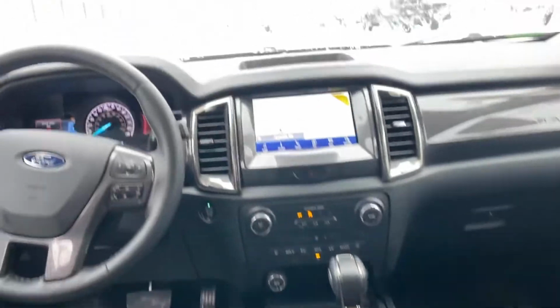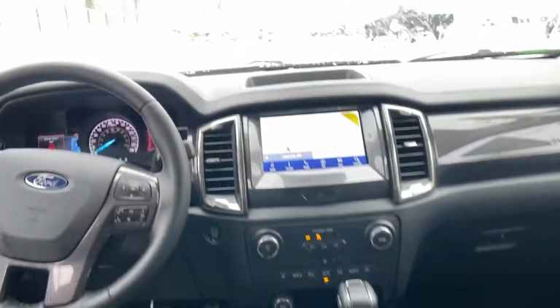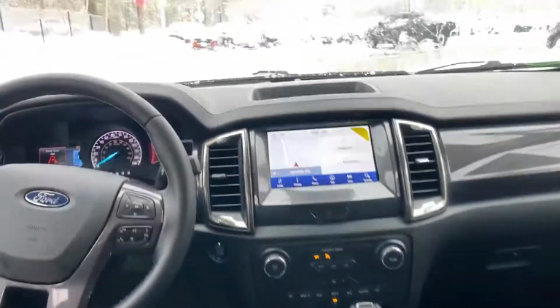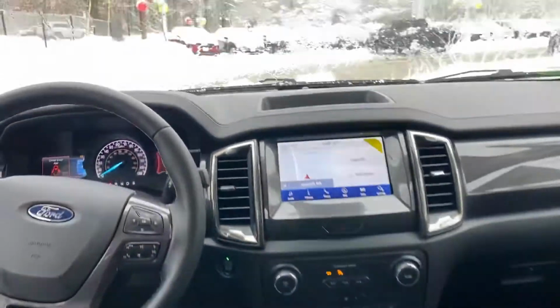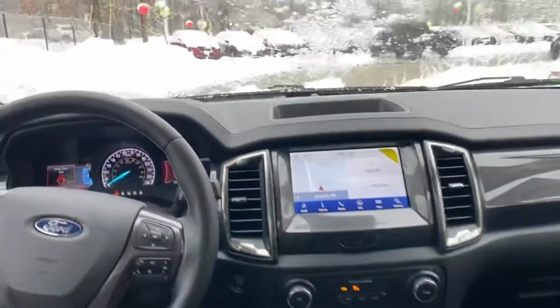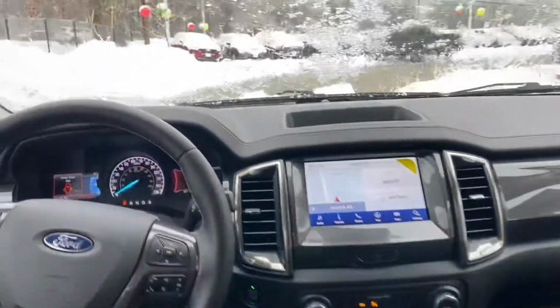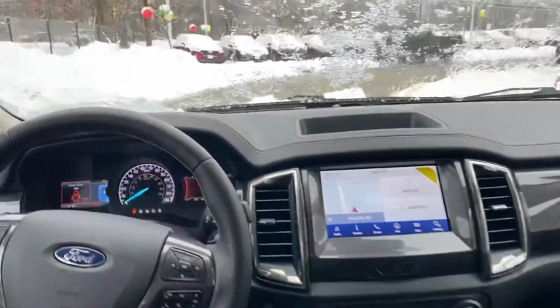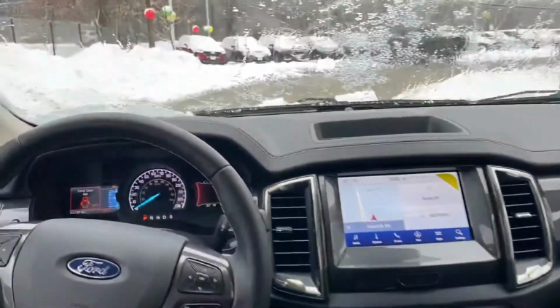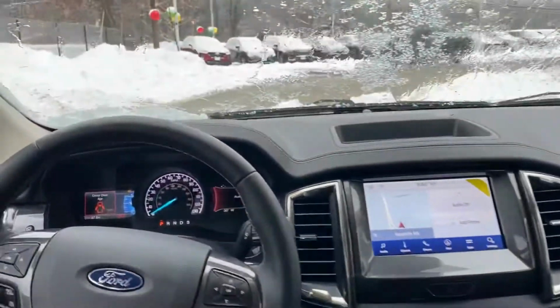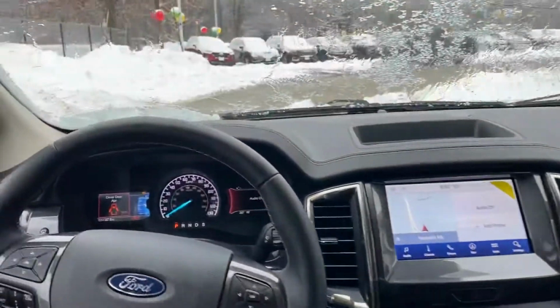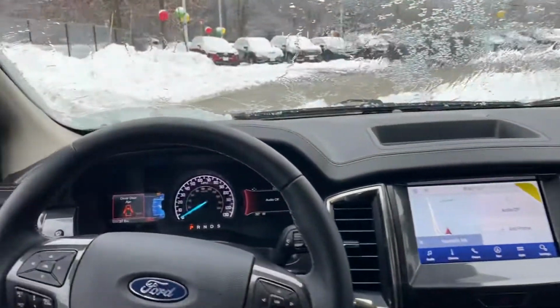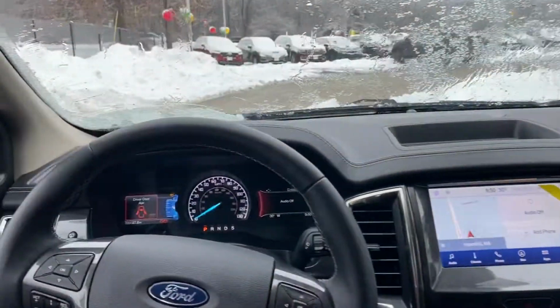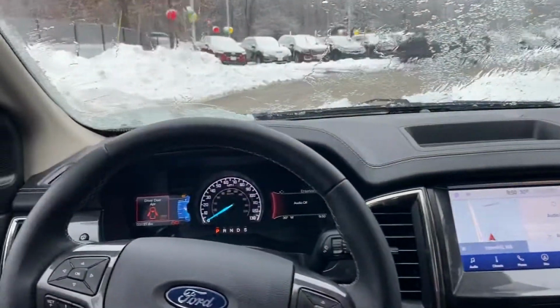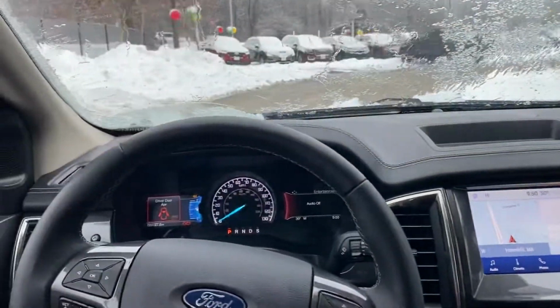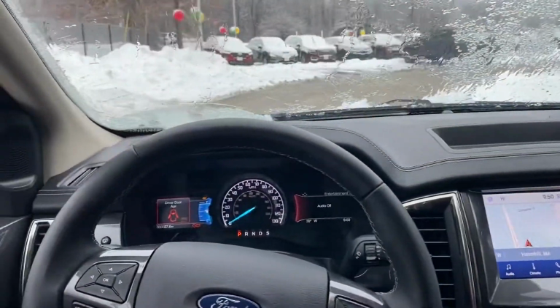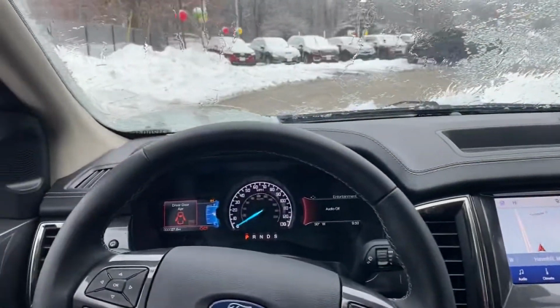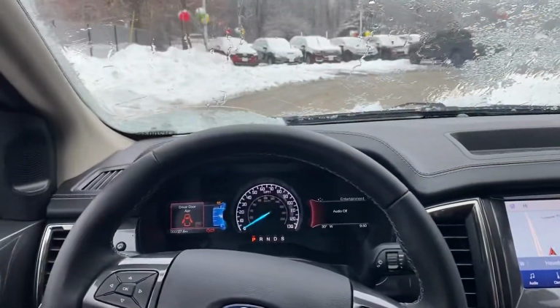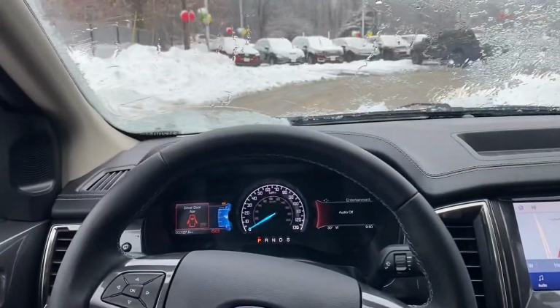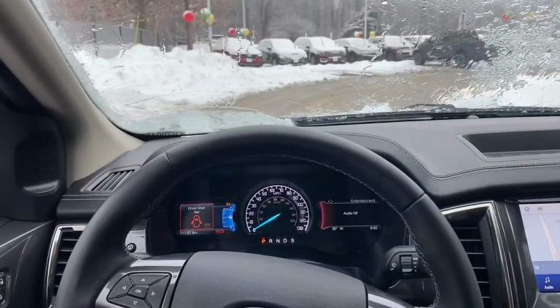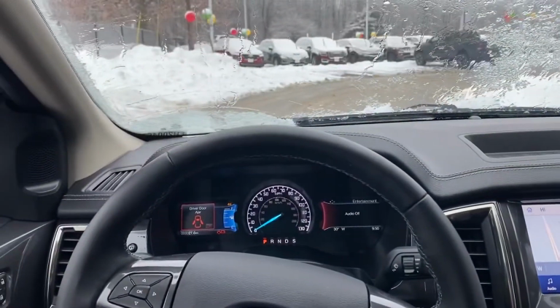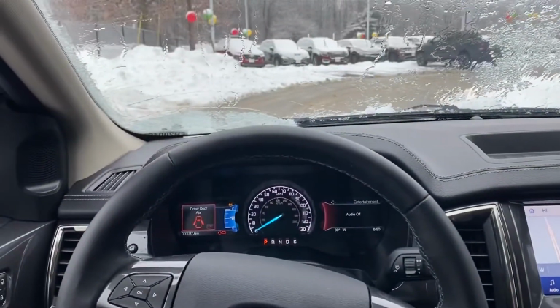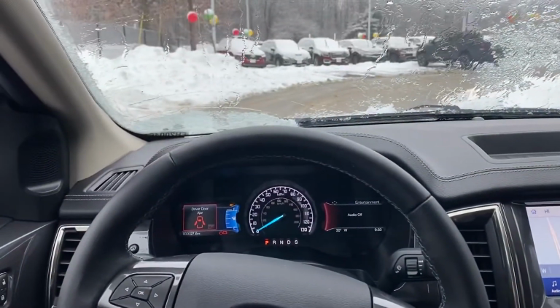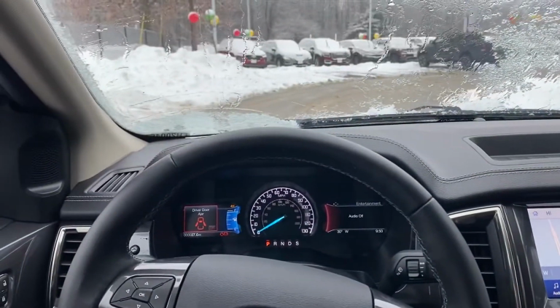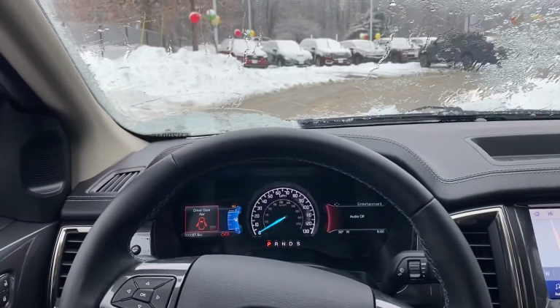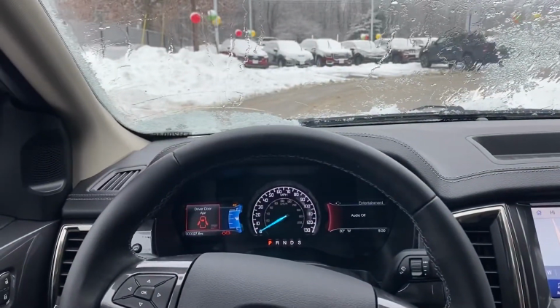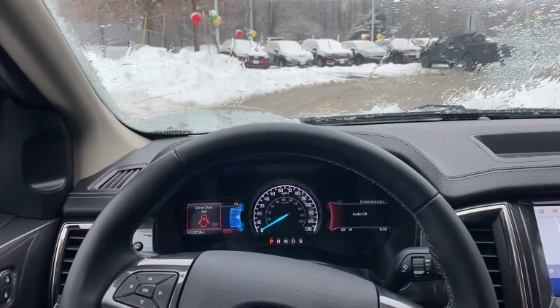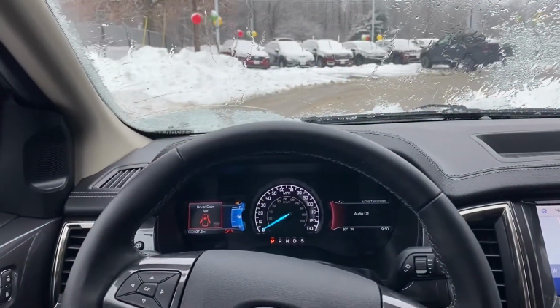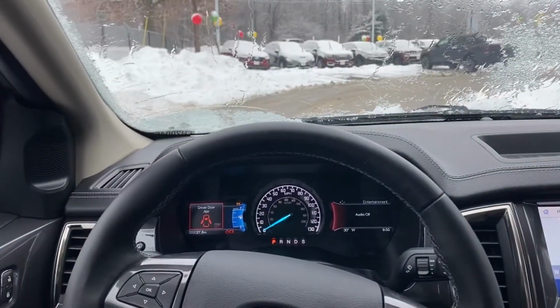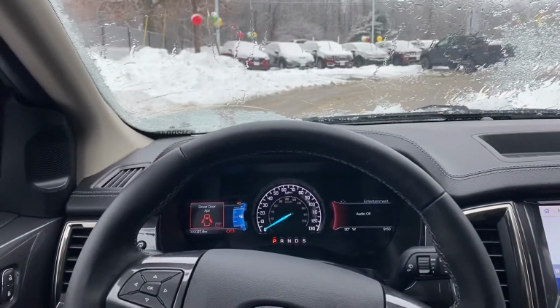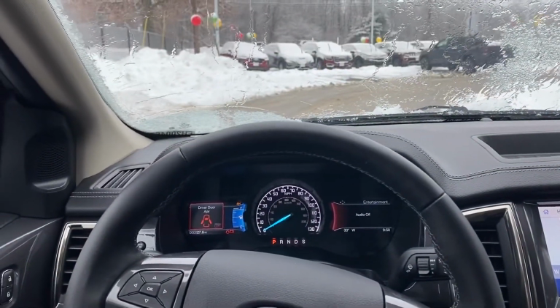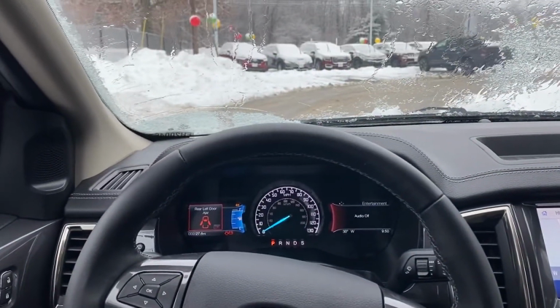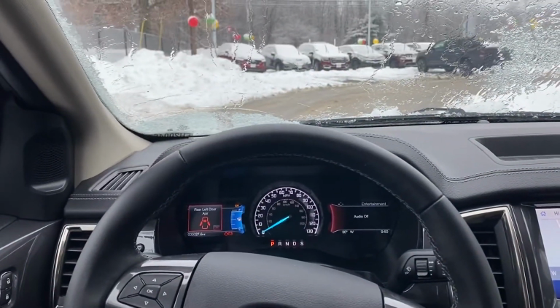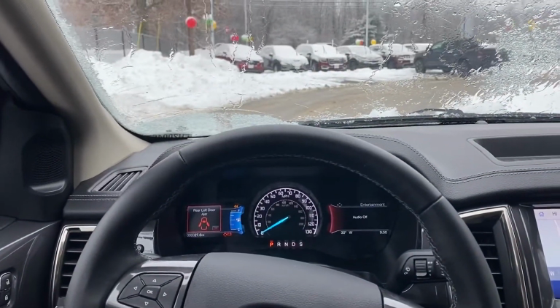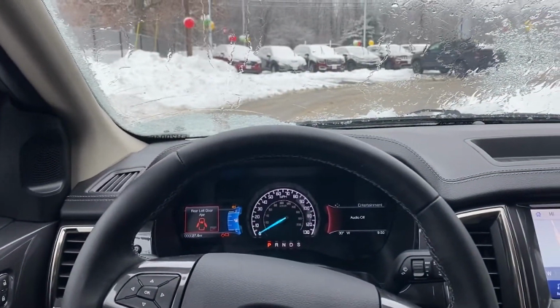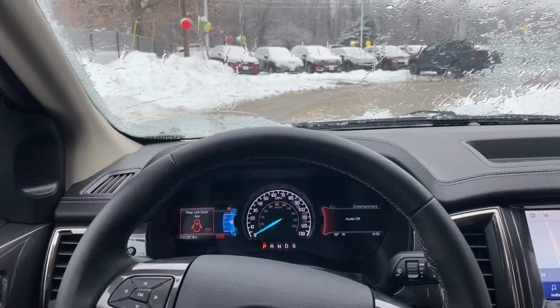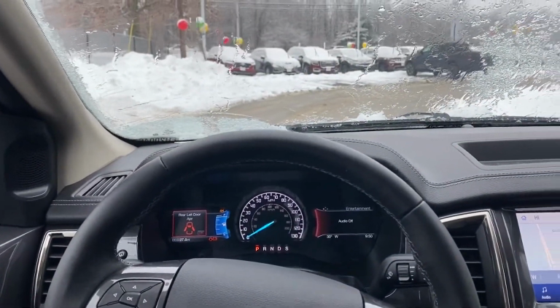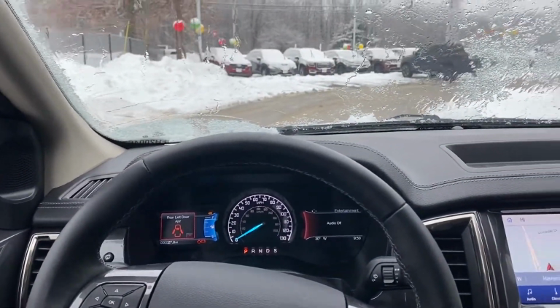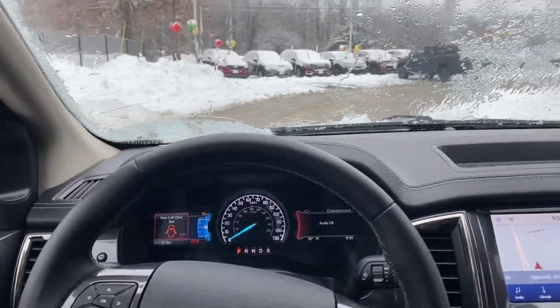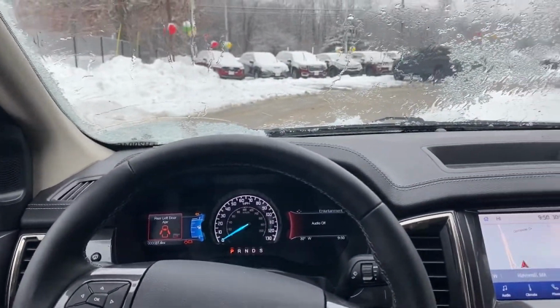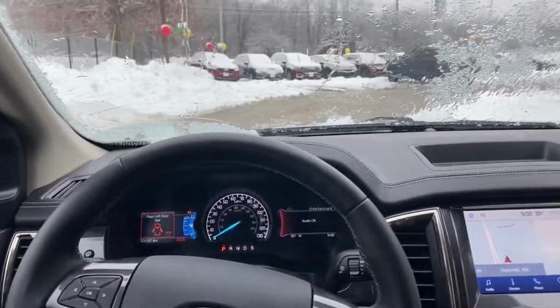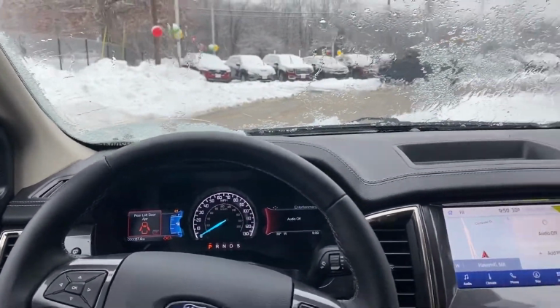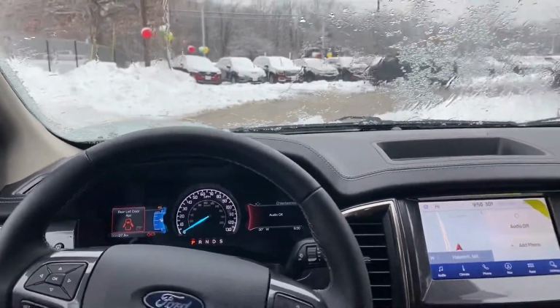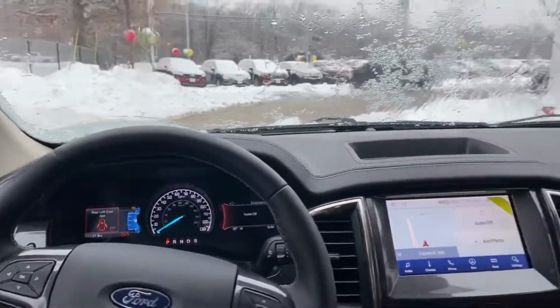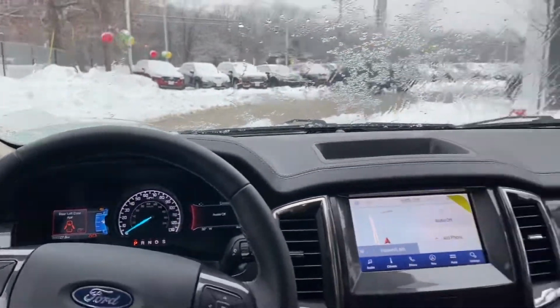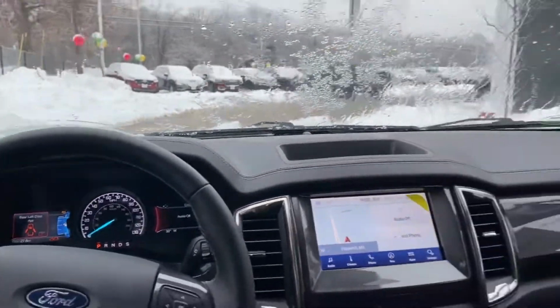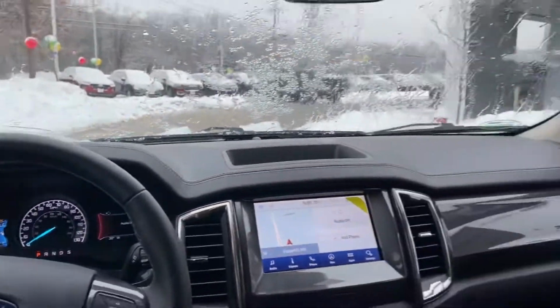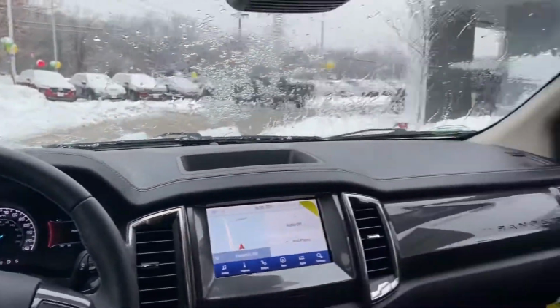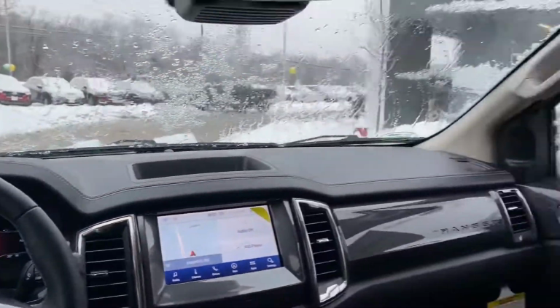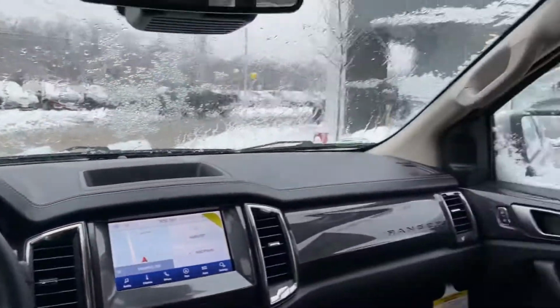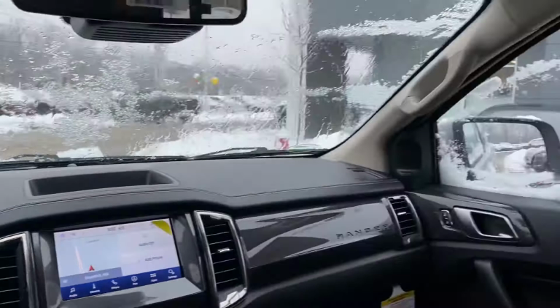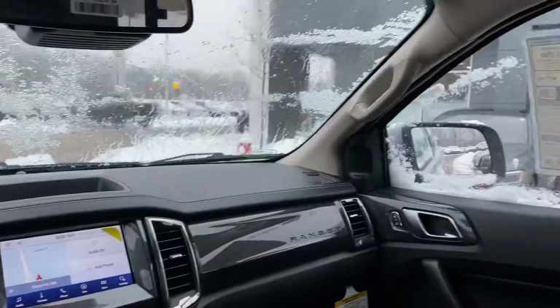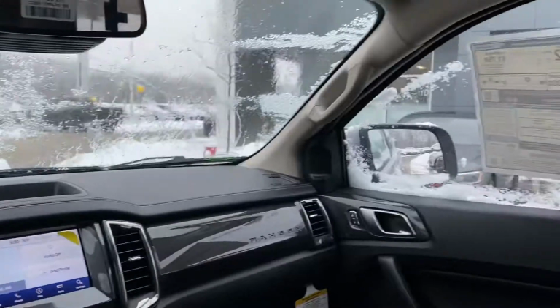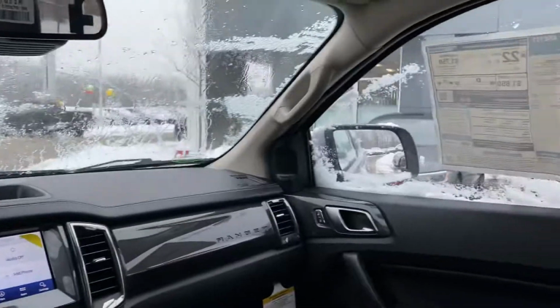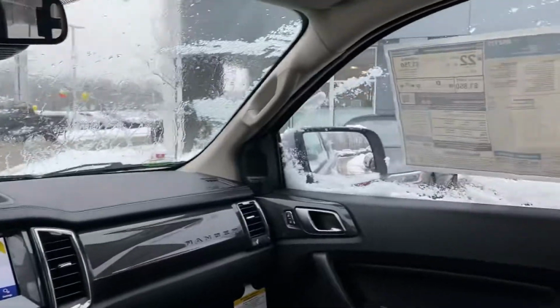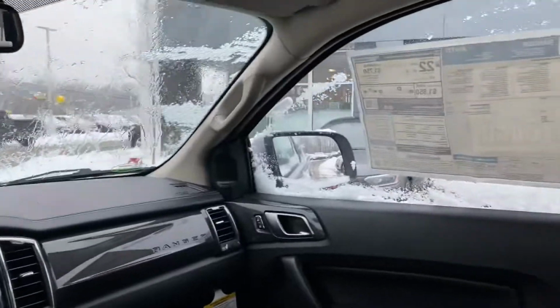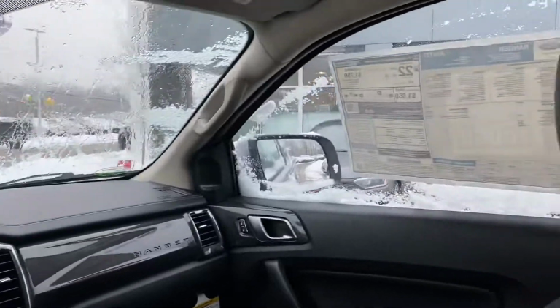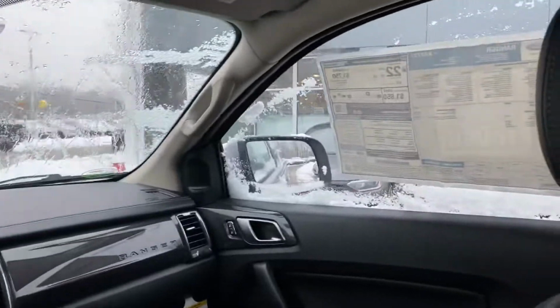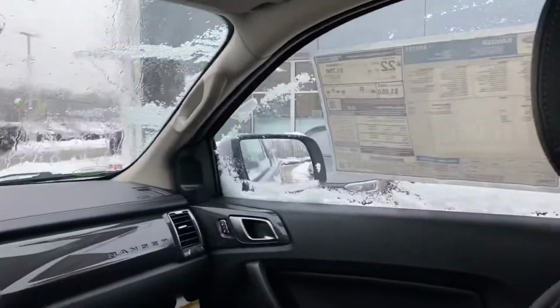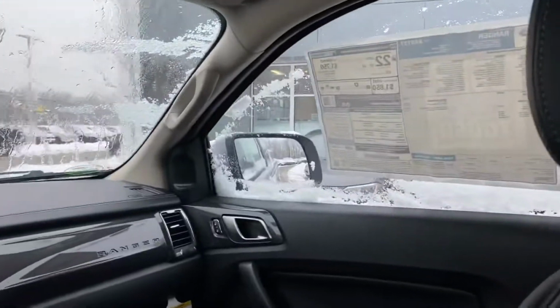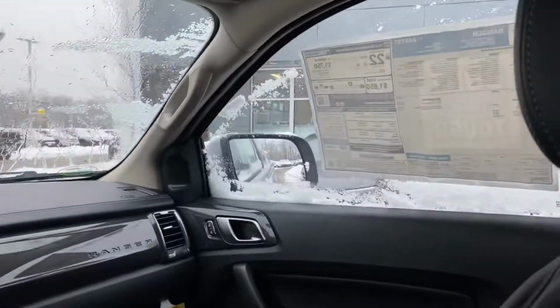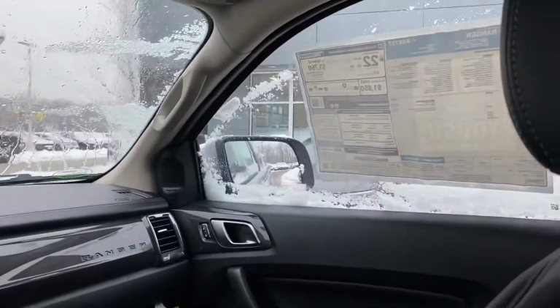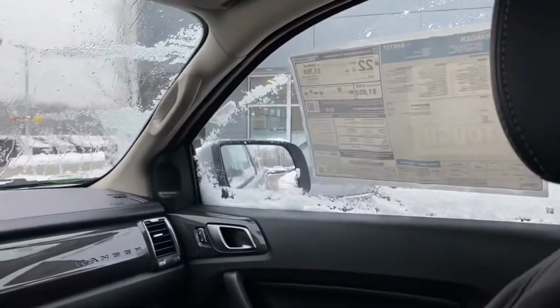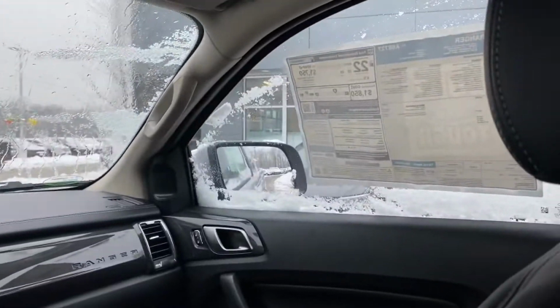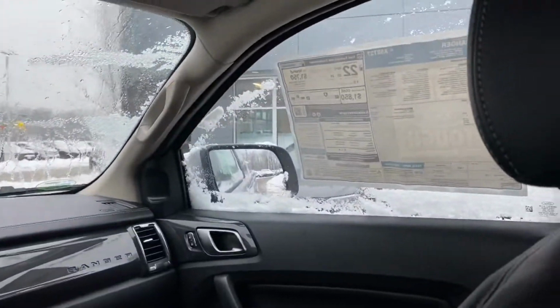And on the left we have a really informative and nice display. It tells you your miles to empty, miles per gallon, and more.